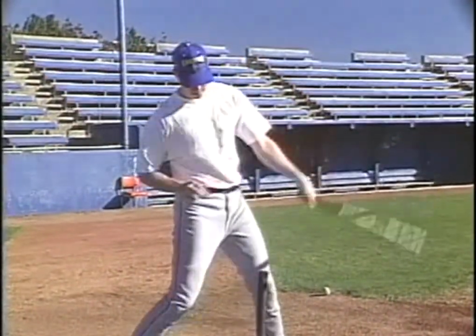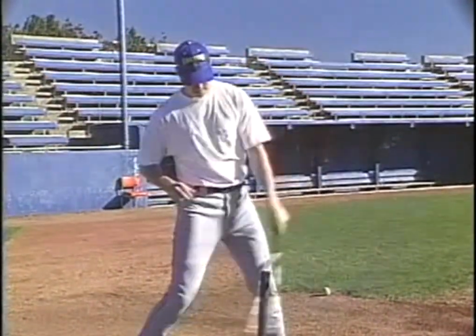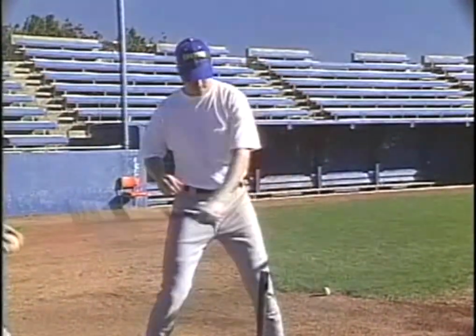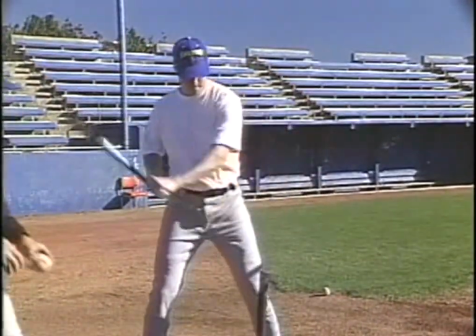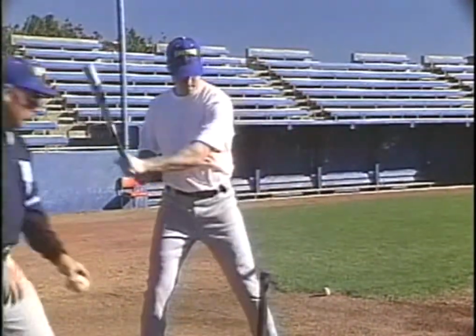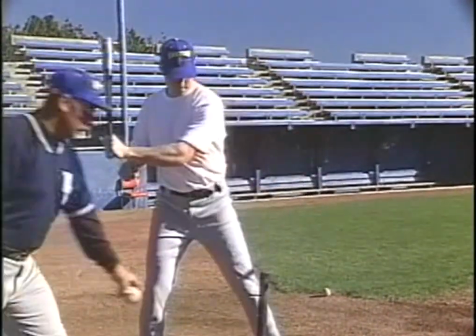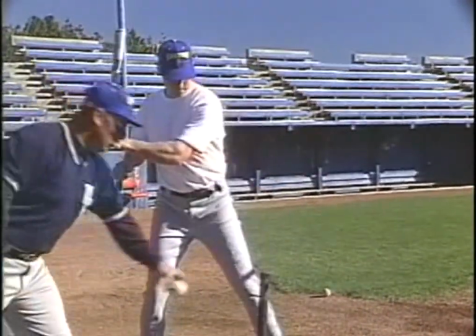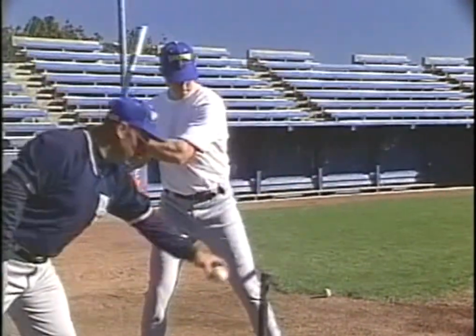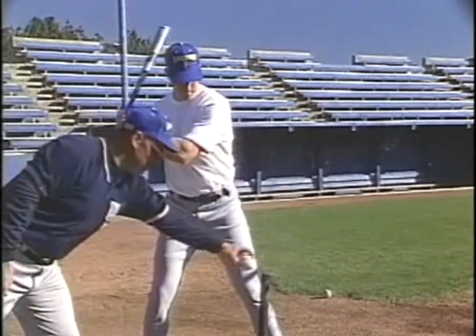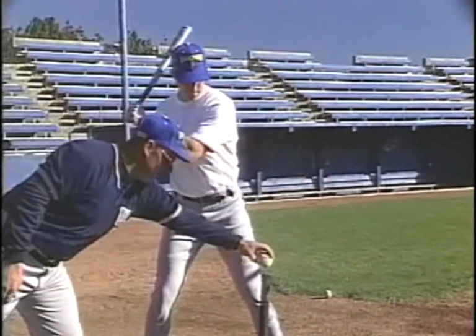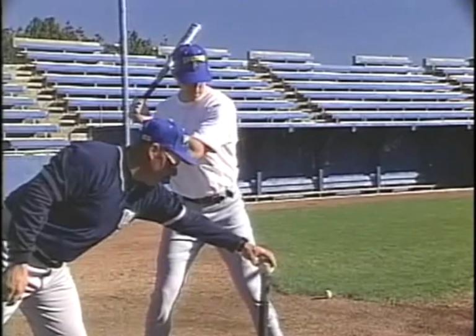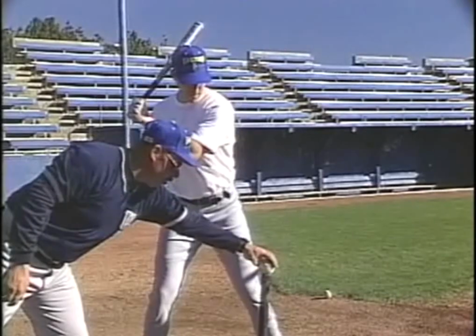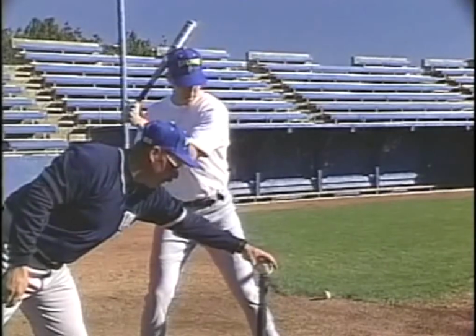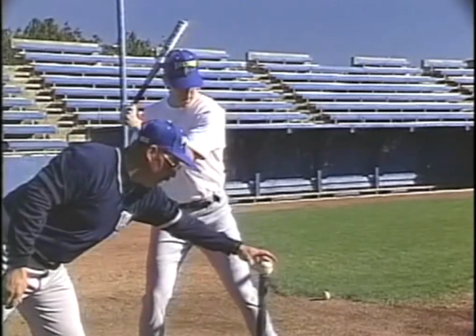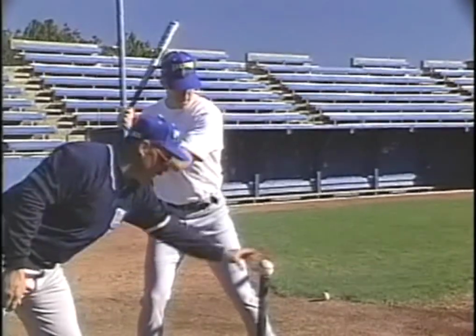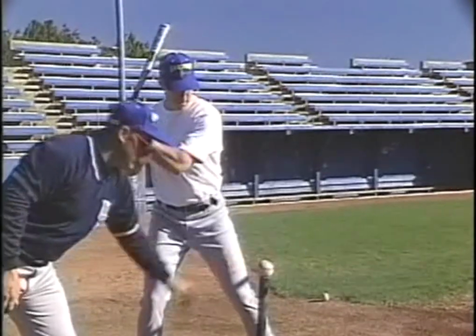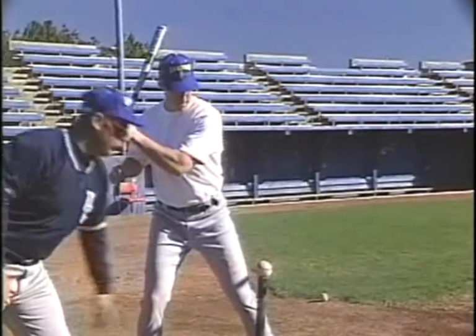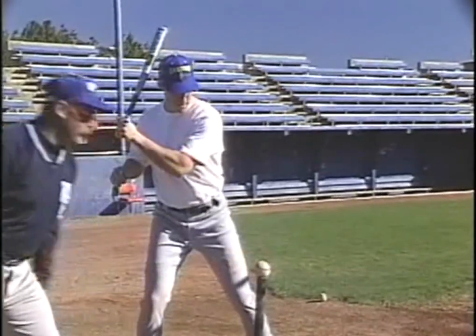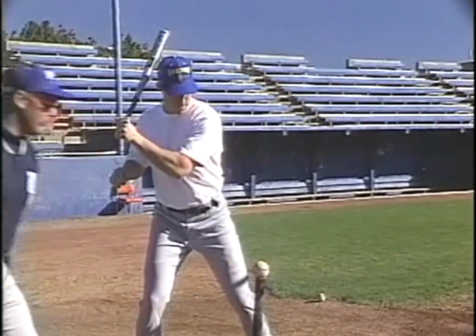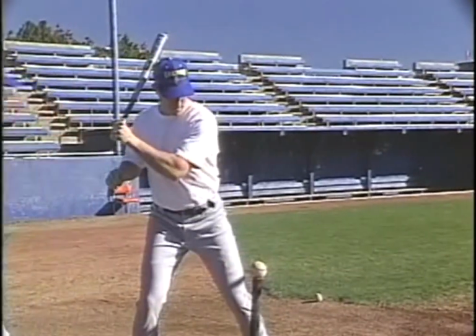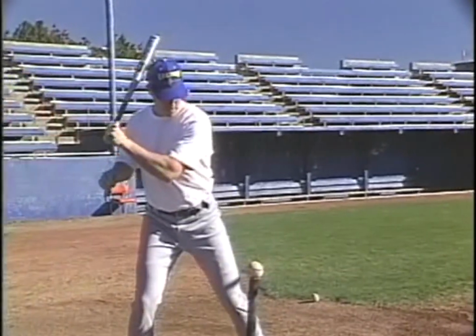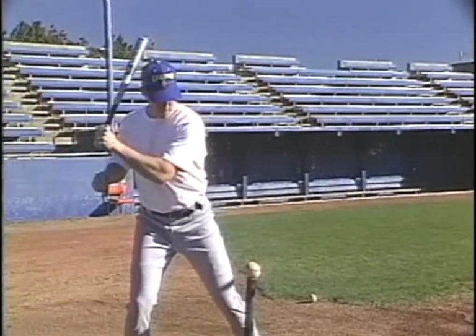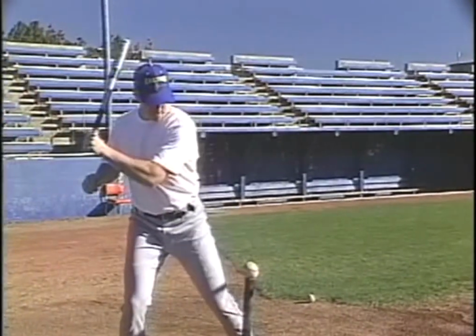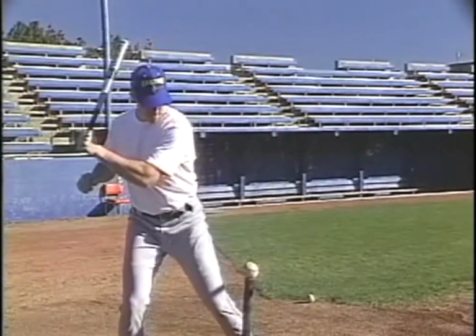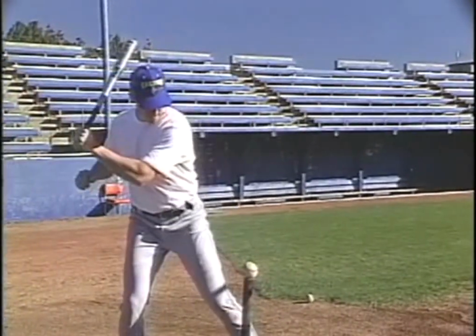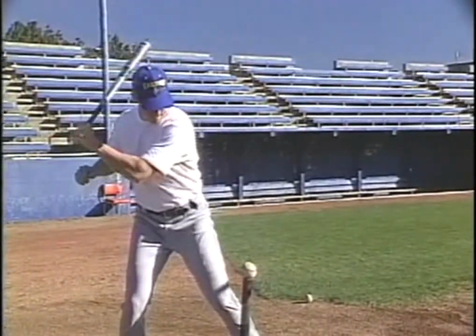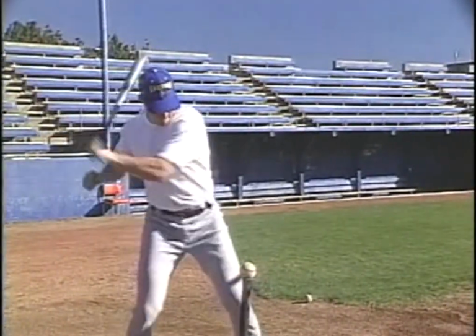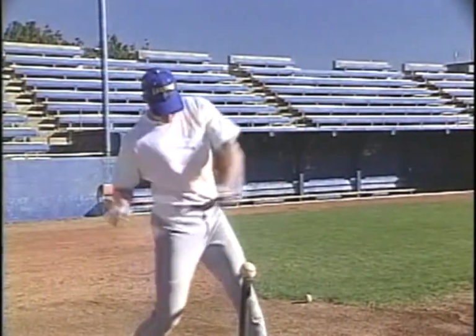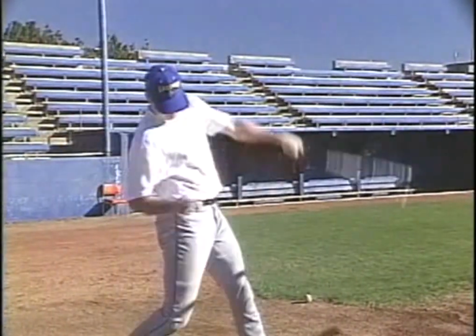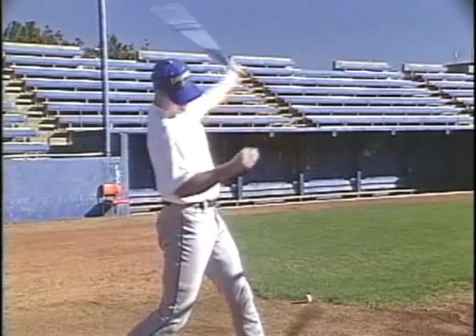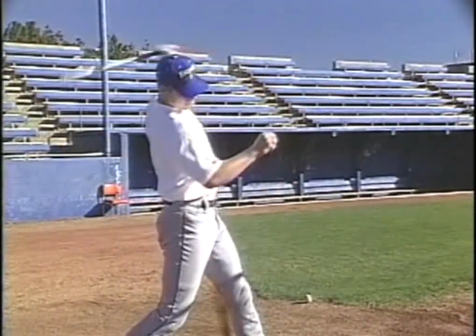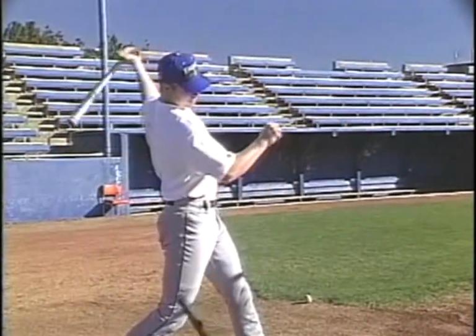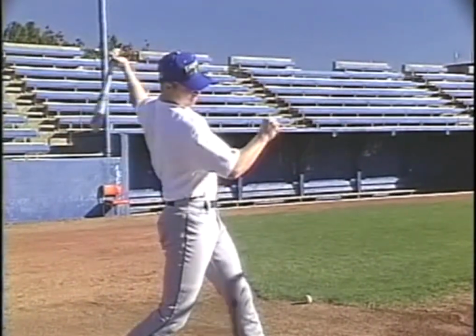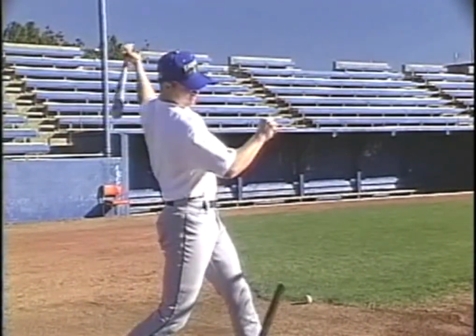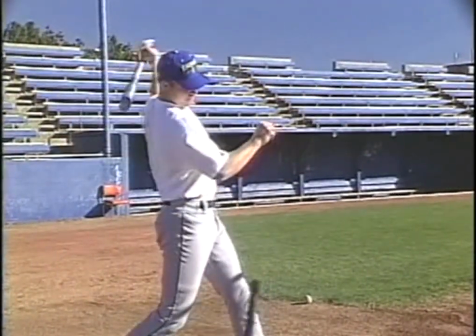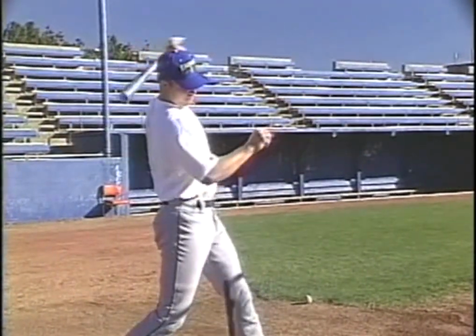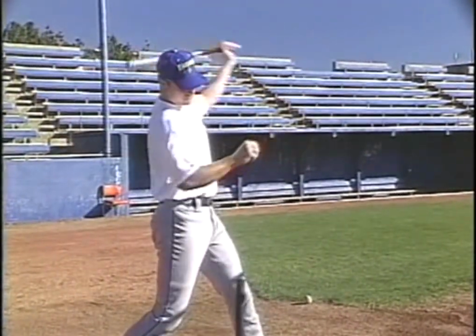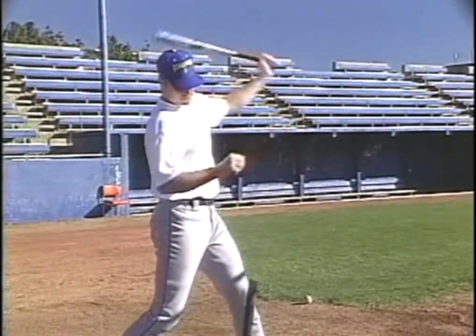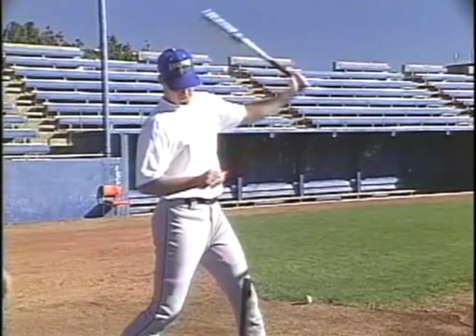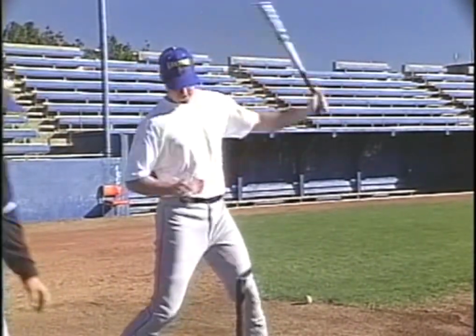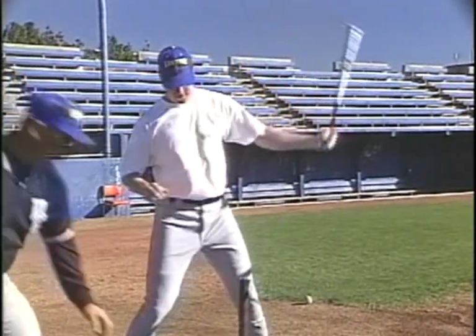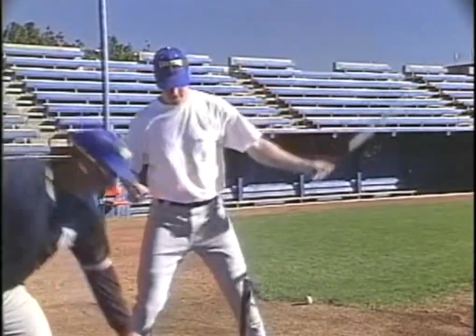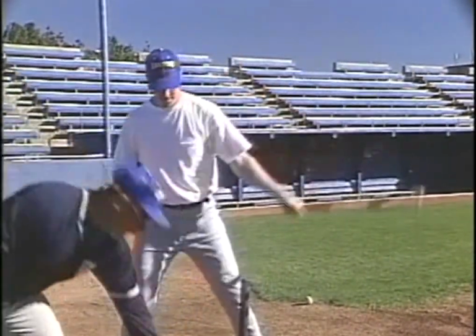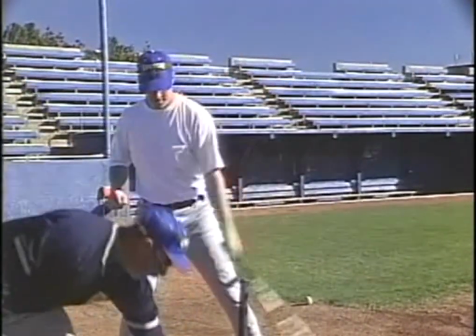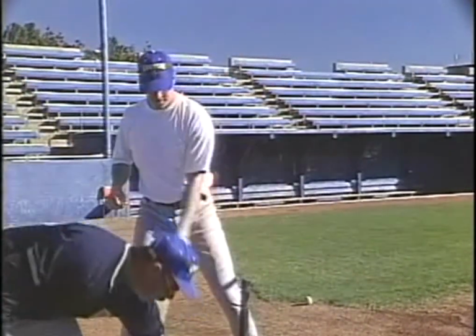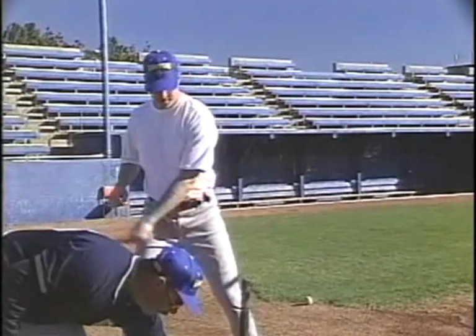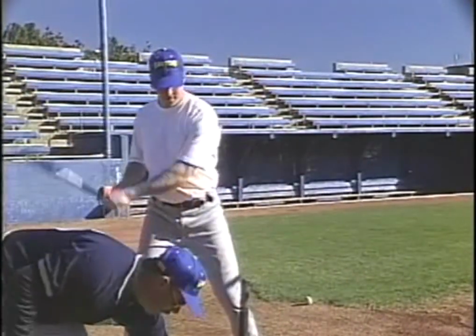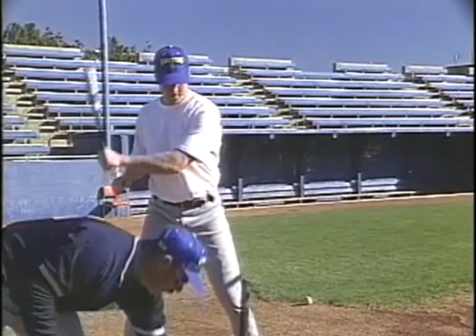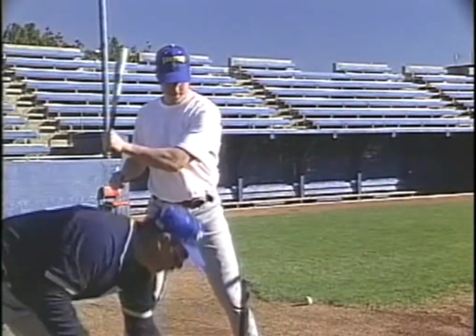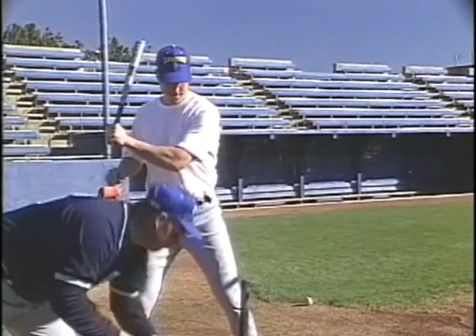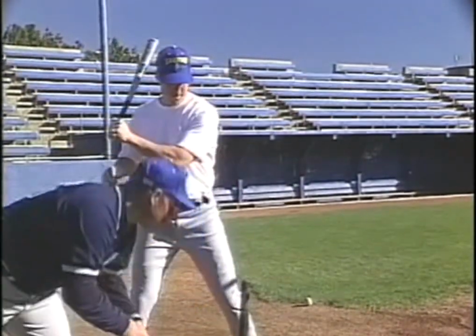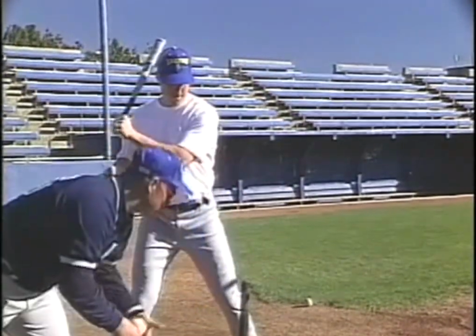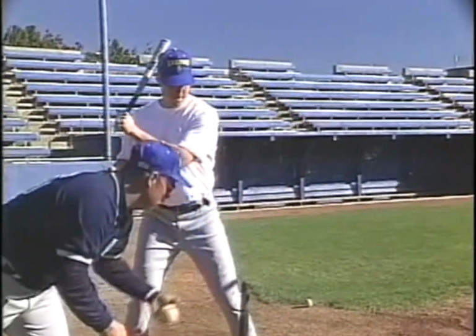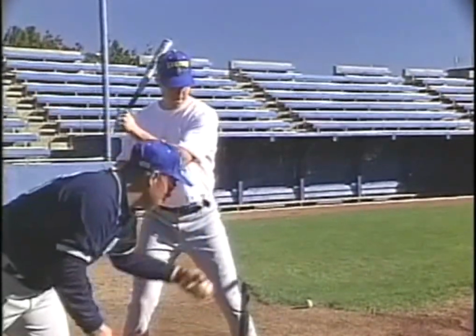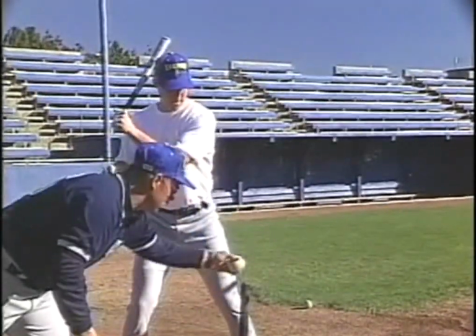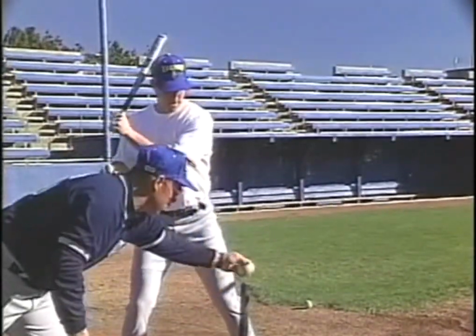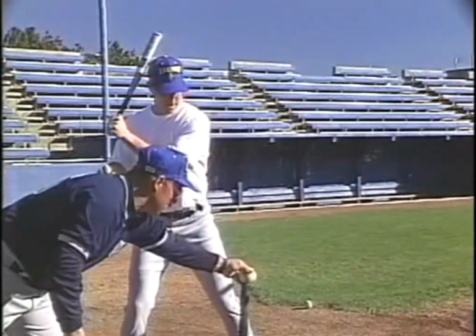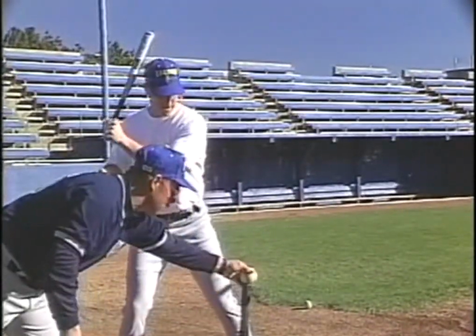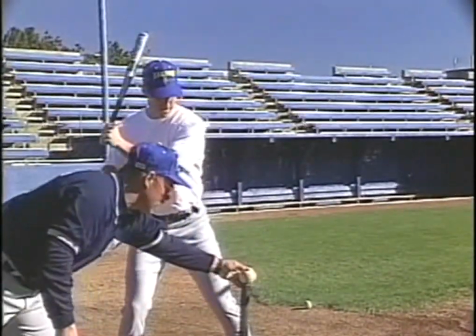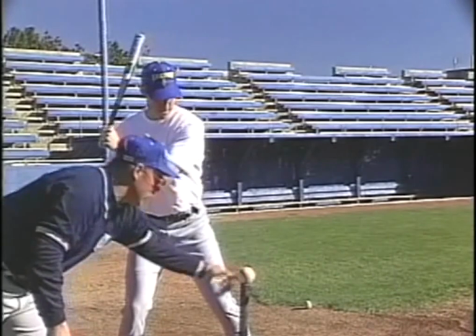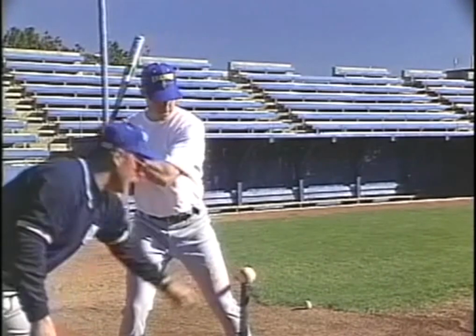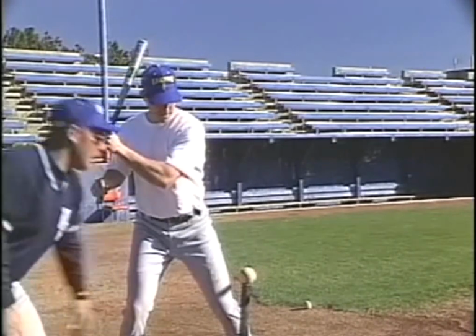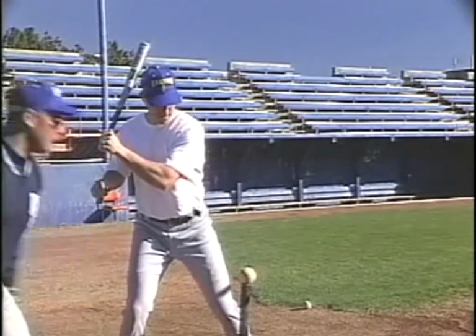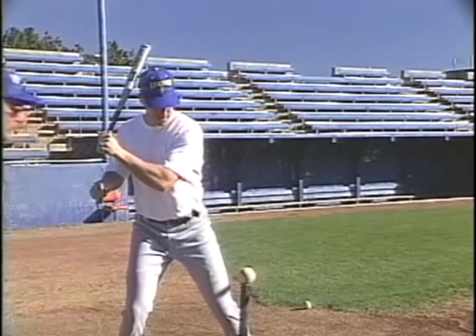Choke well up on the bat. Use a smaller one if possible. Emphasize the body turn, release, and balance.